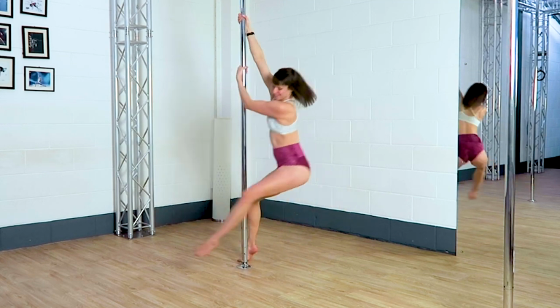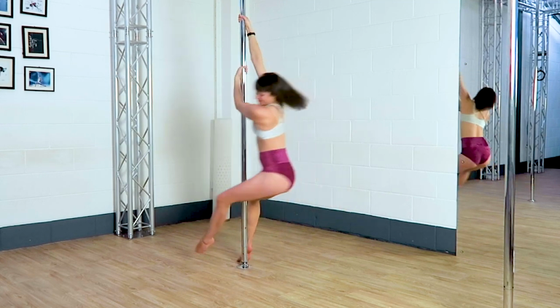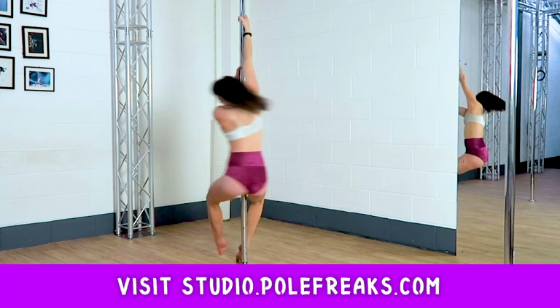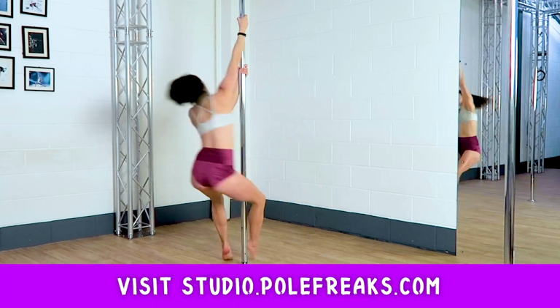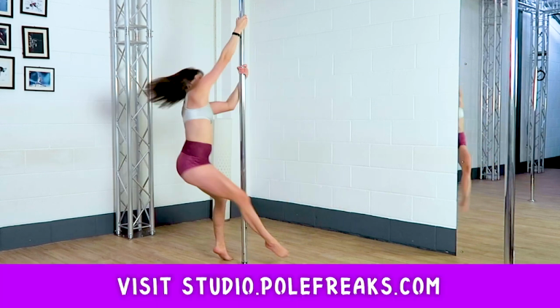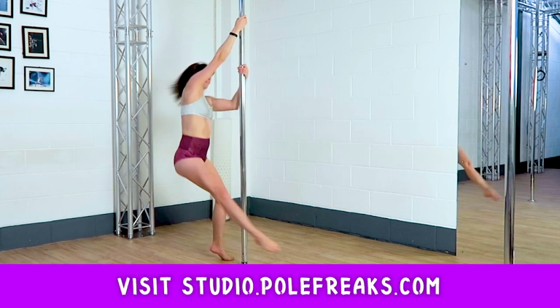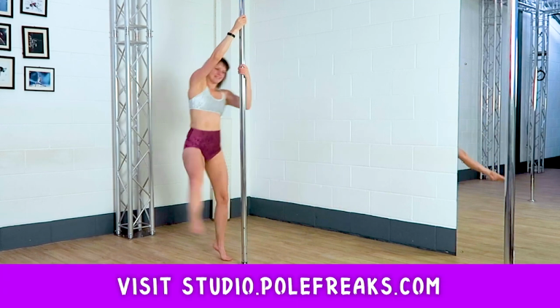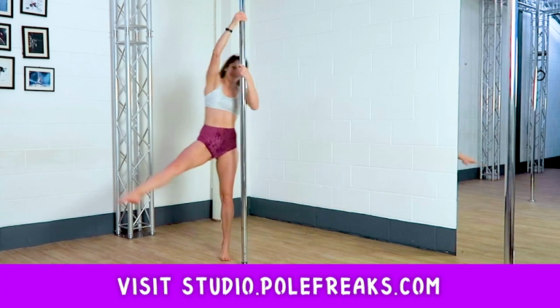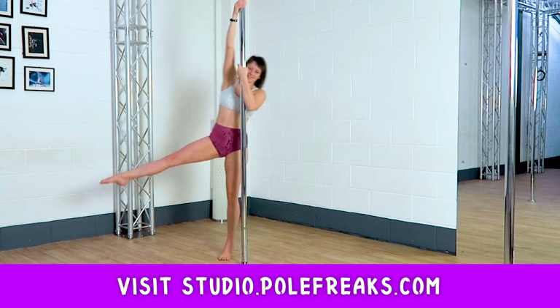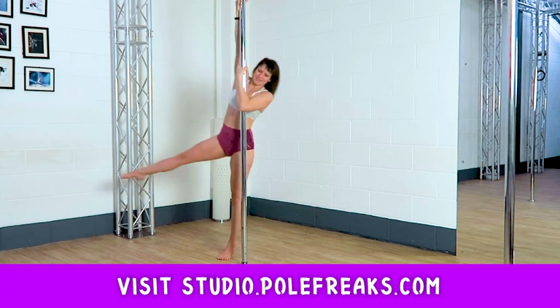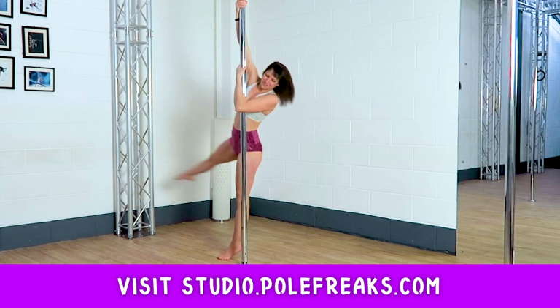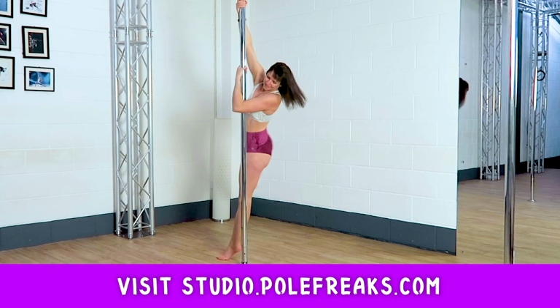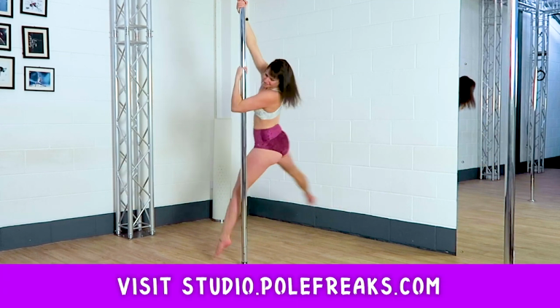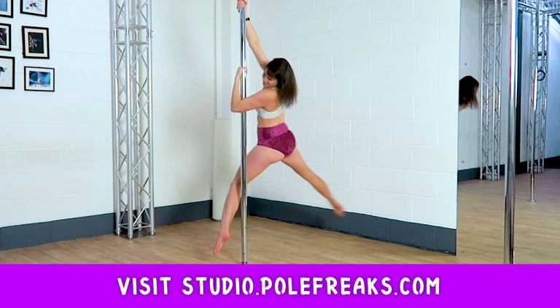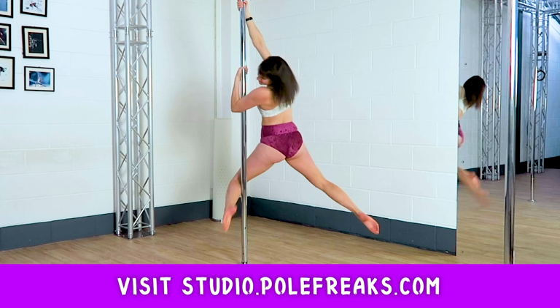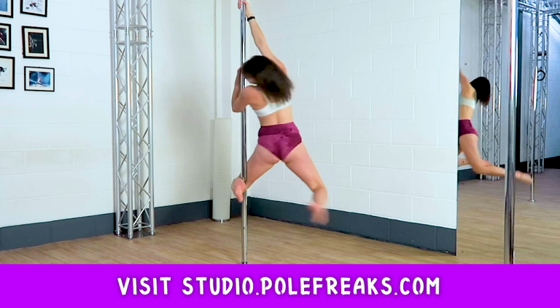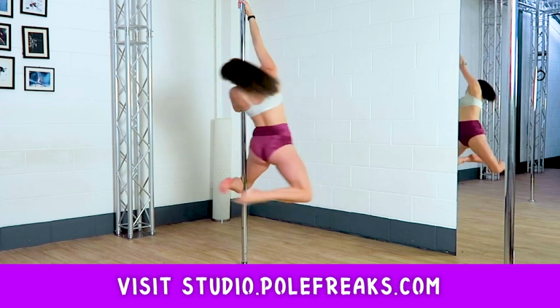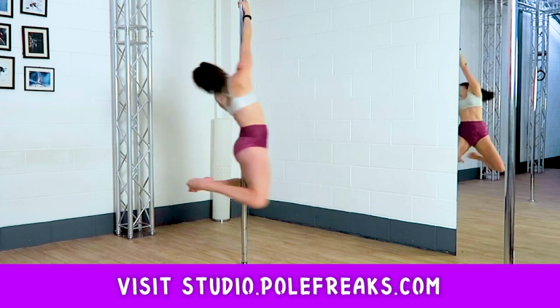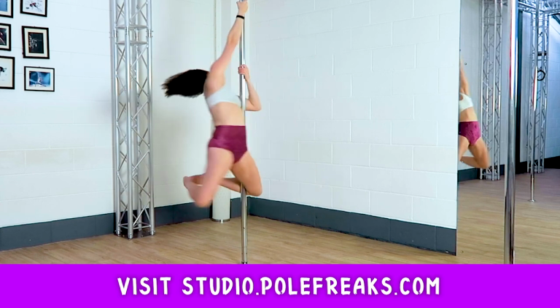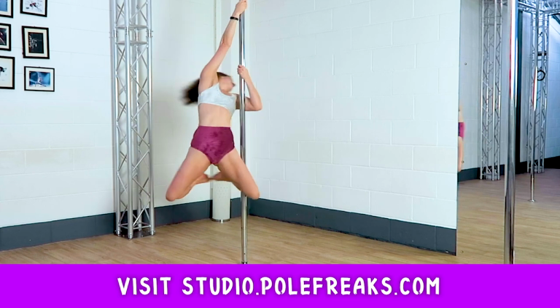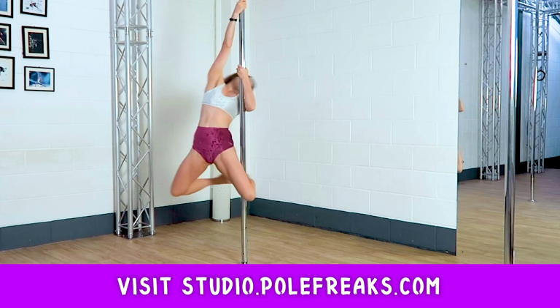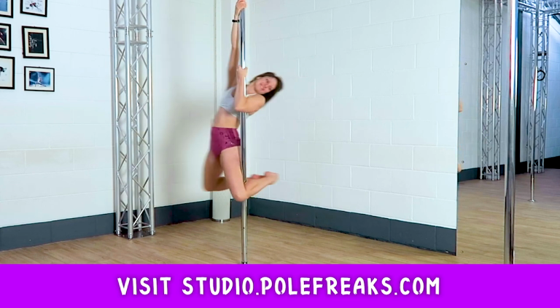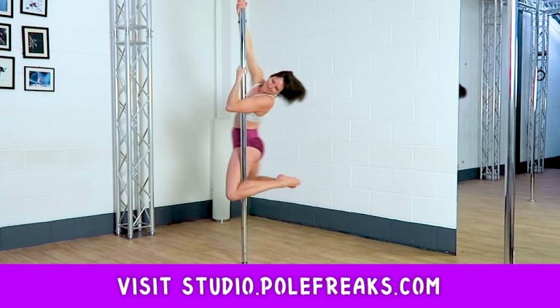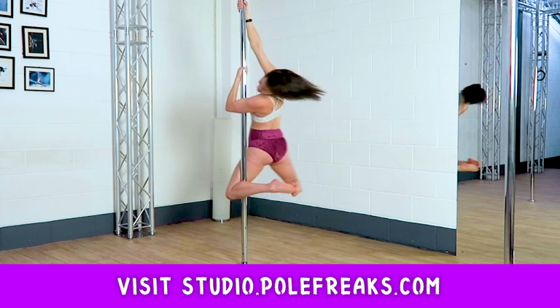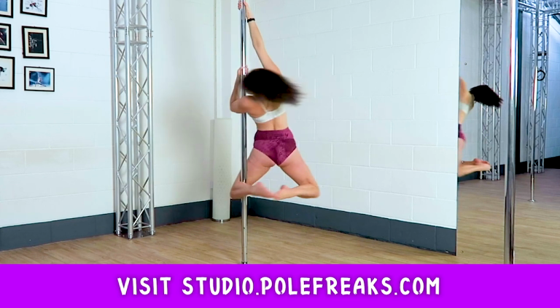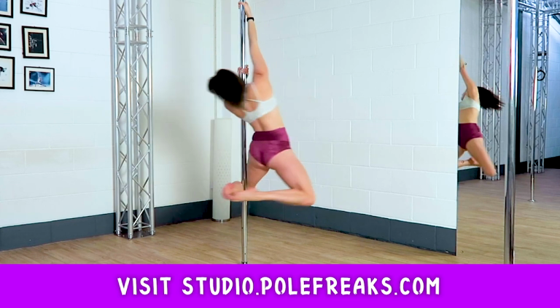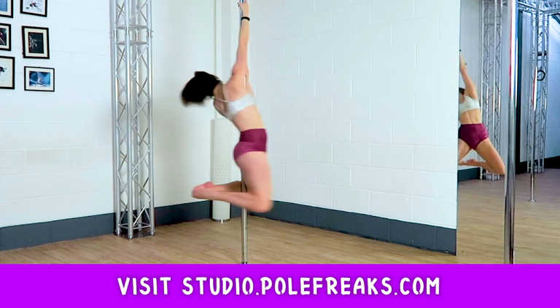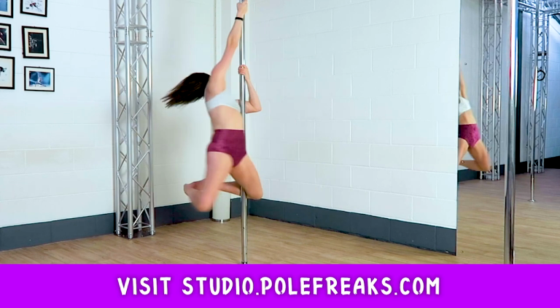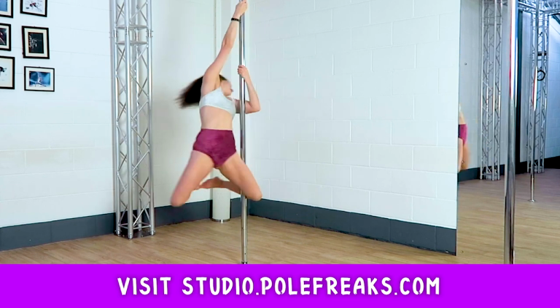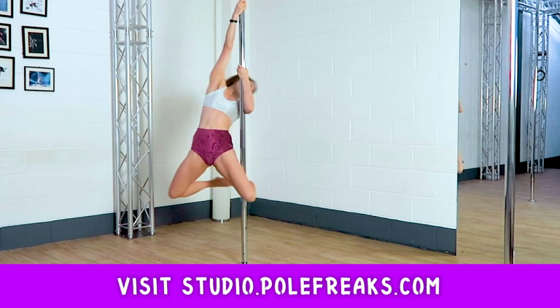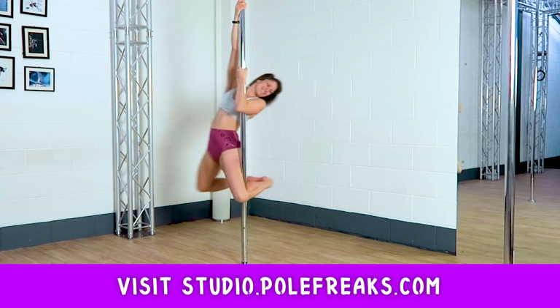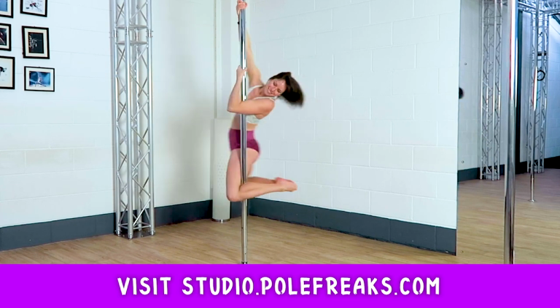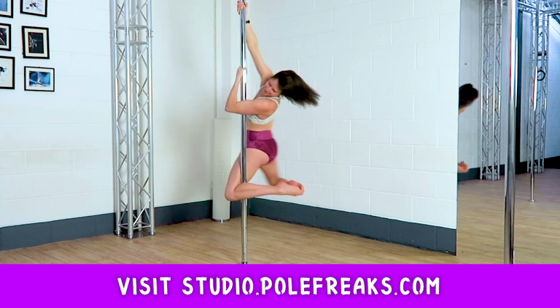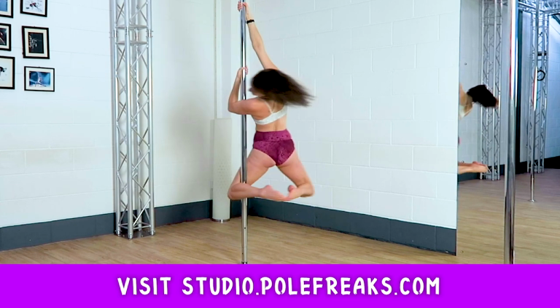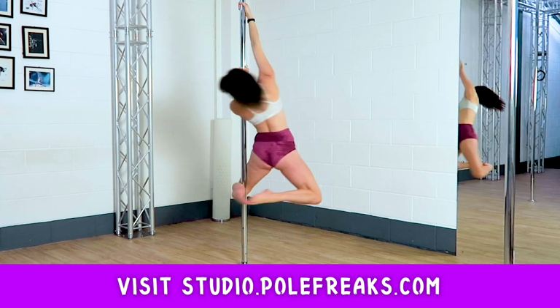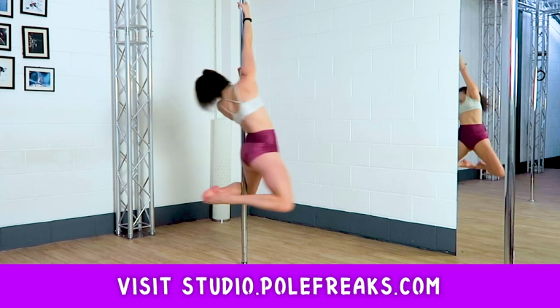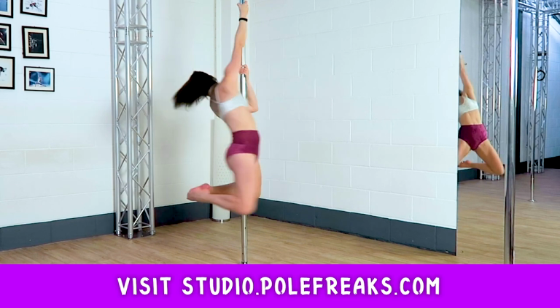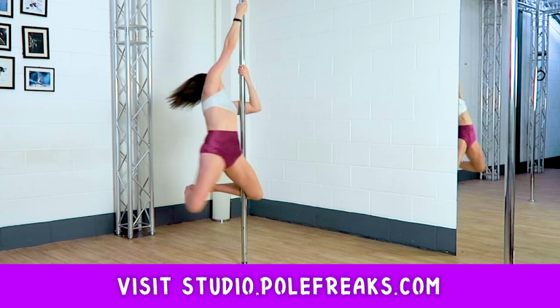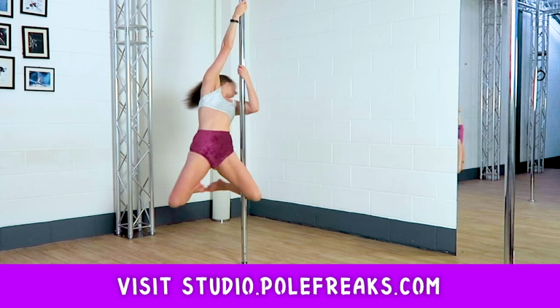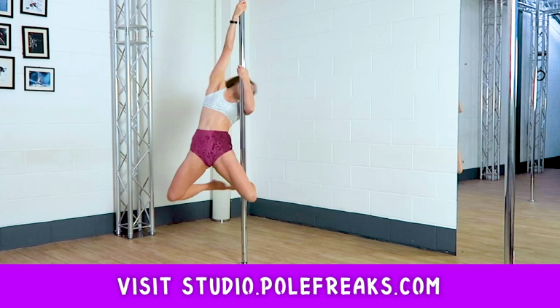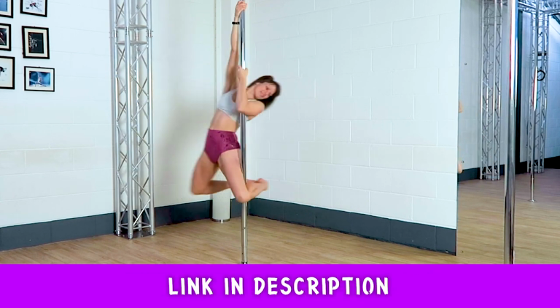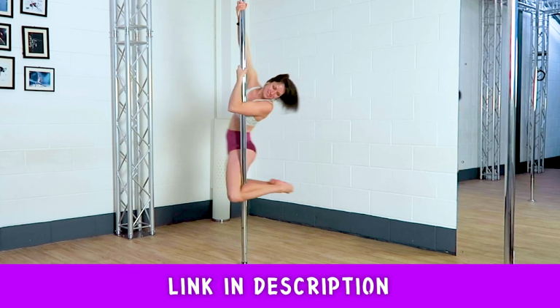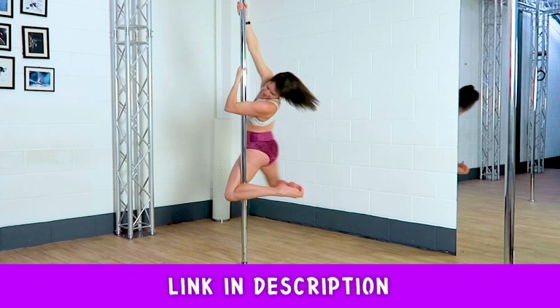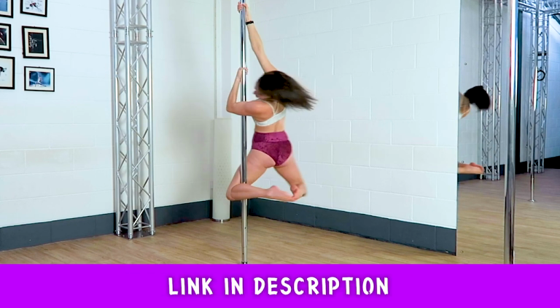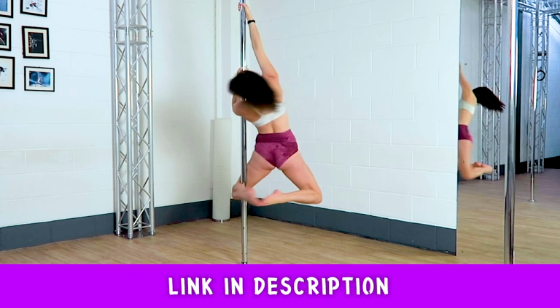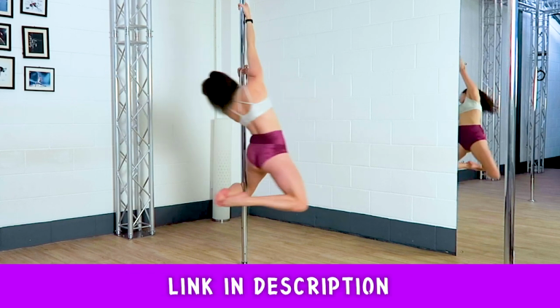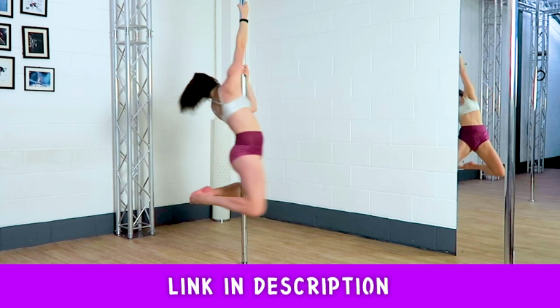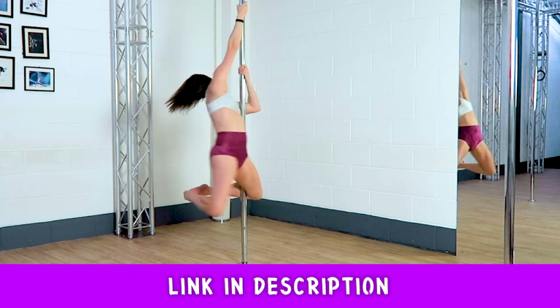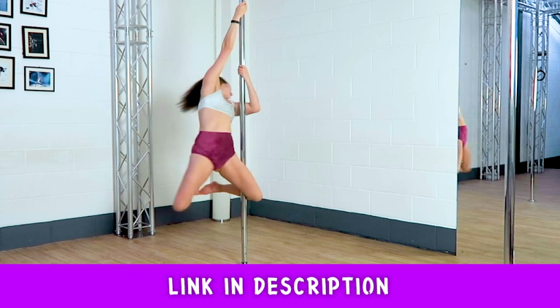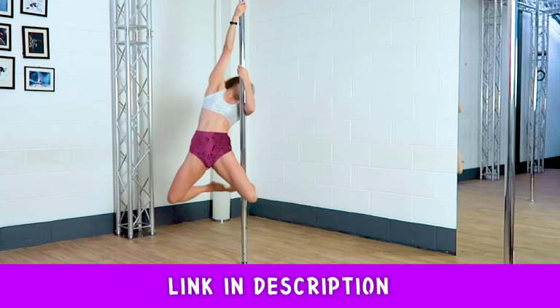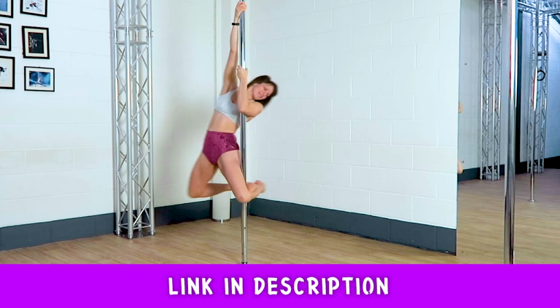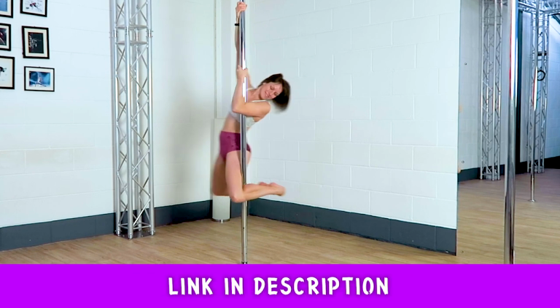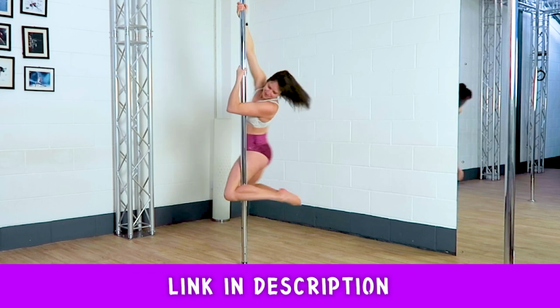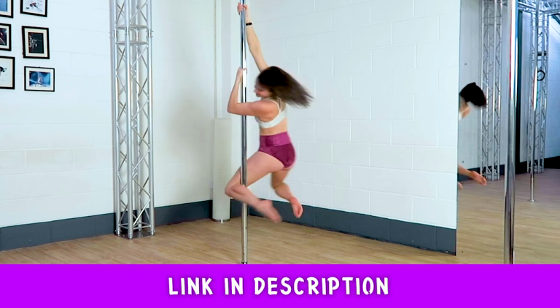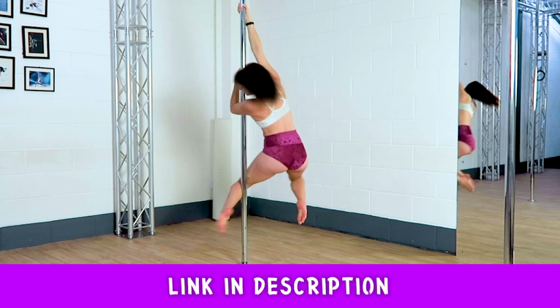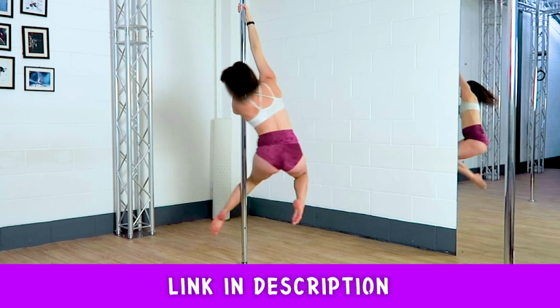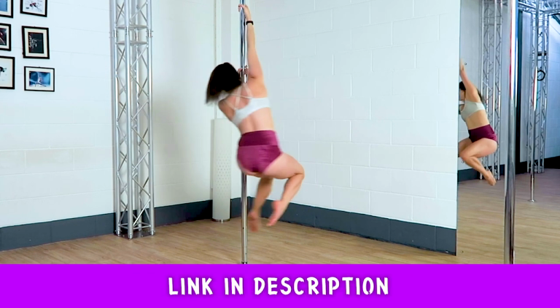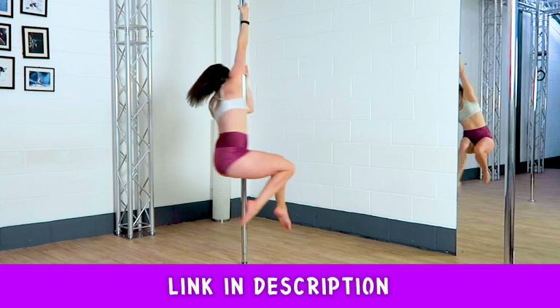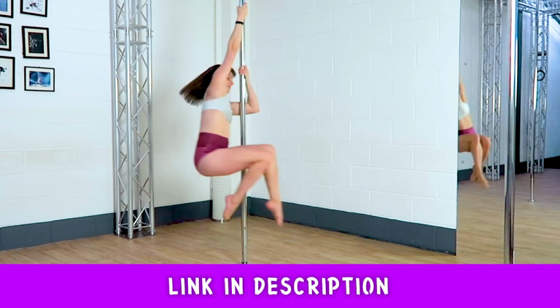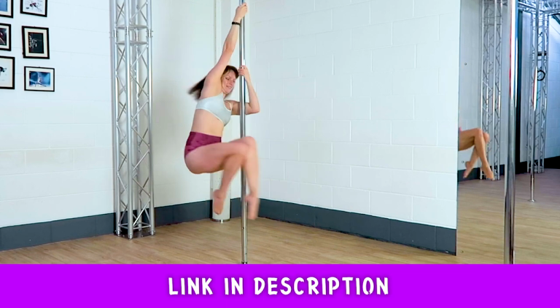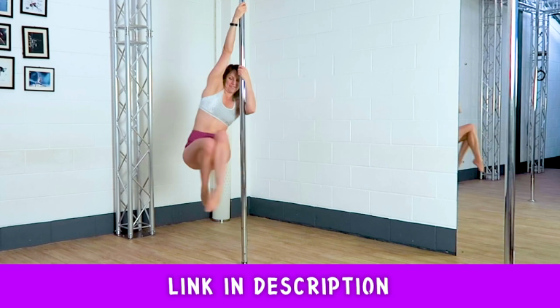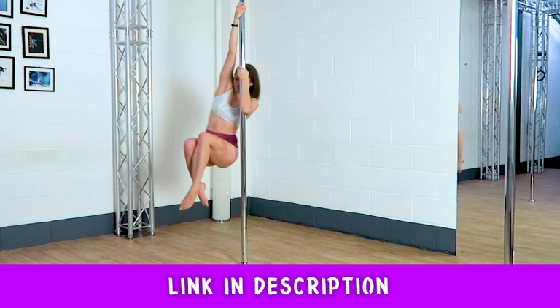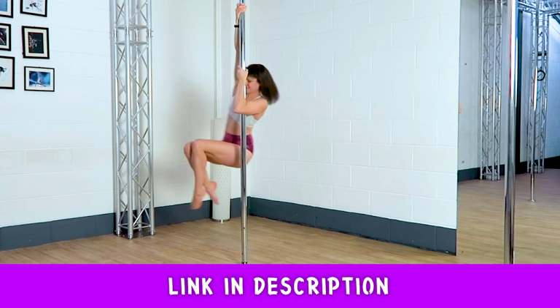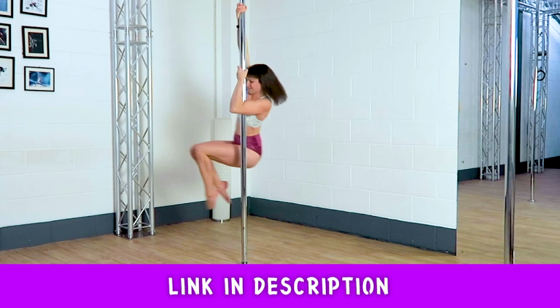If you want to see full tutorials on some spin pole moves, check out studio.polefreaks.com for more. Bye now.